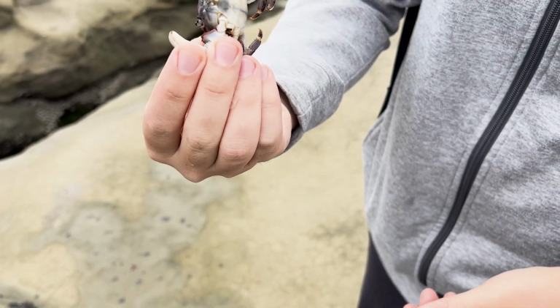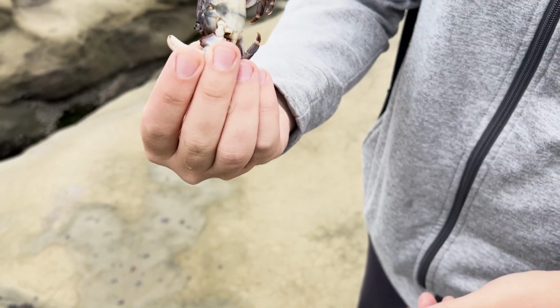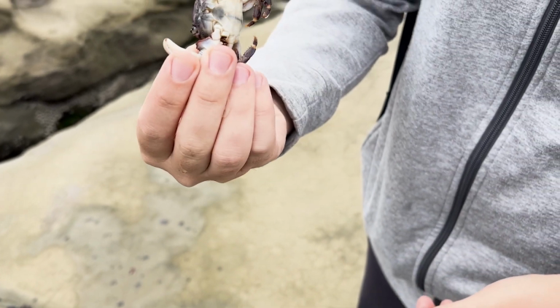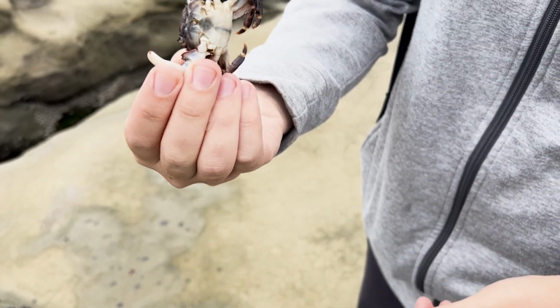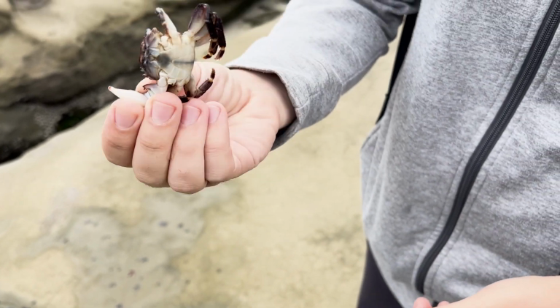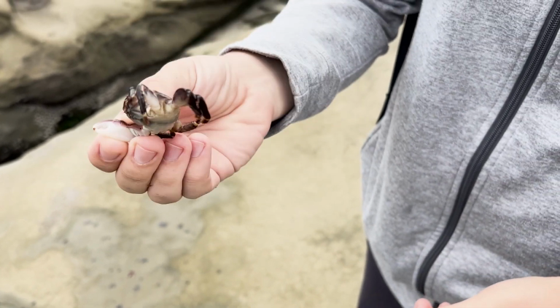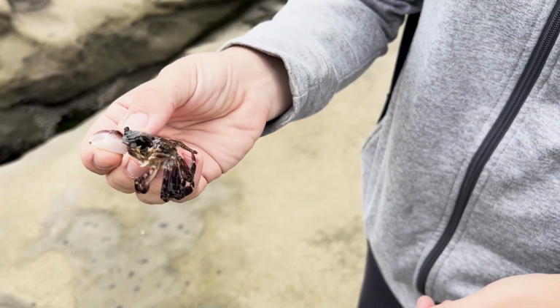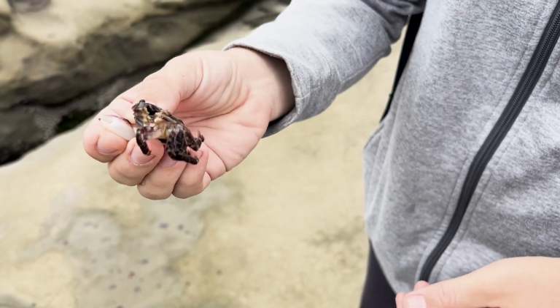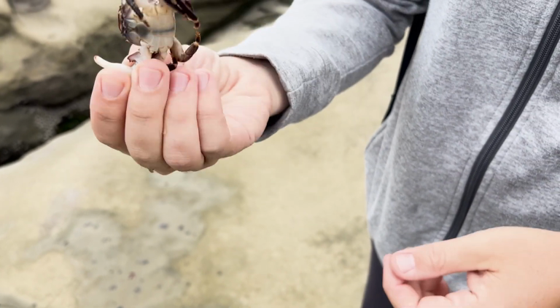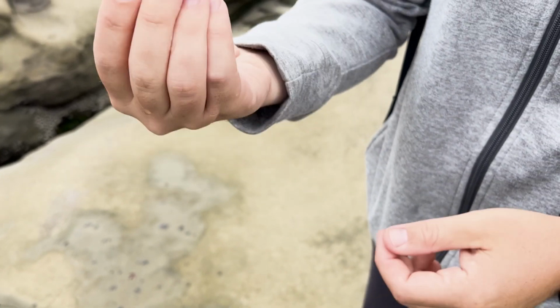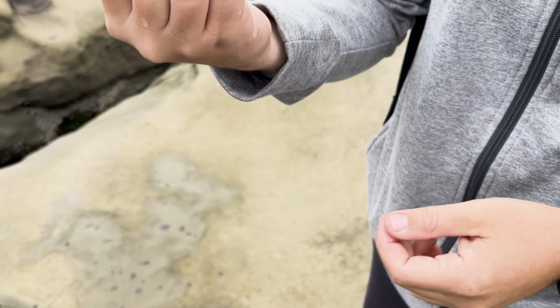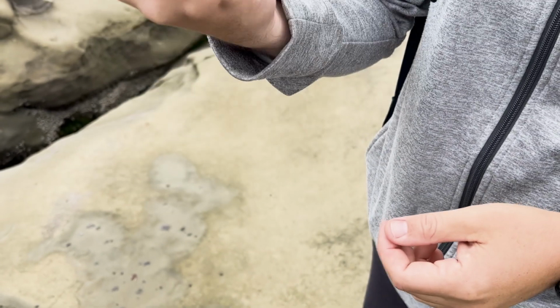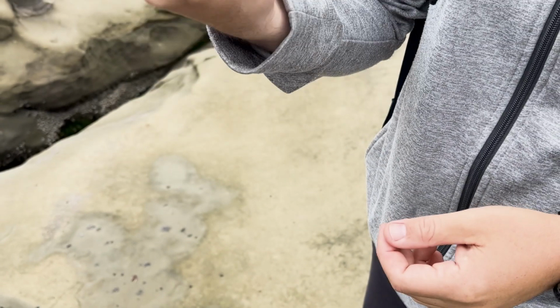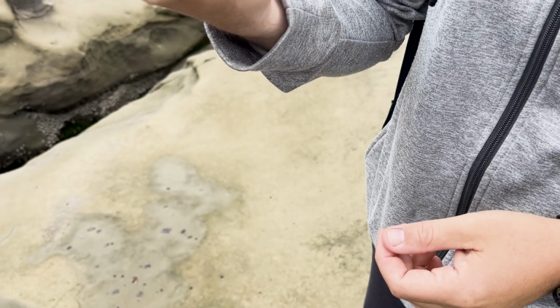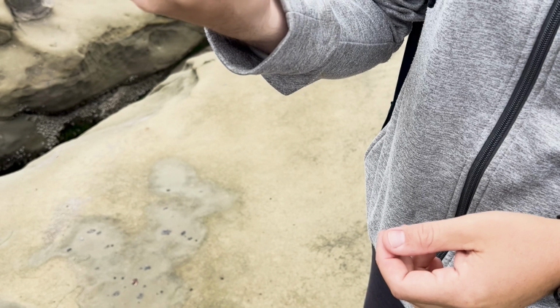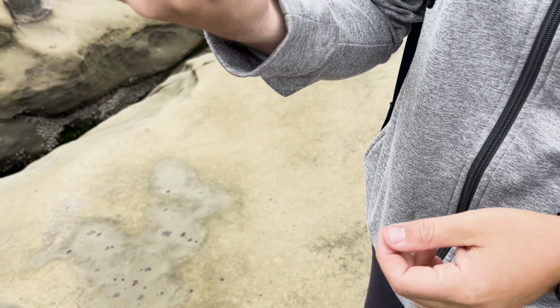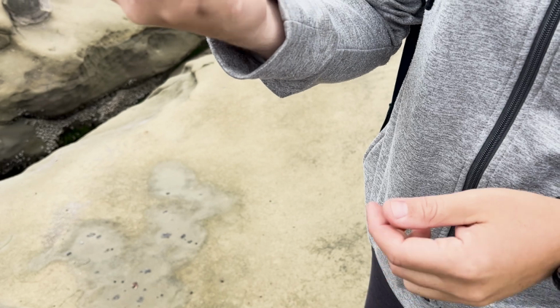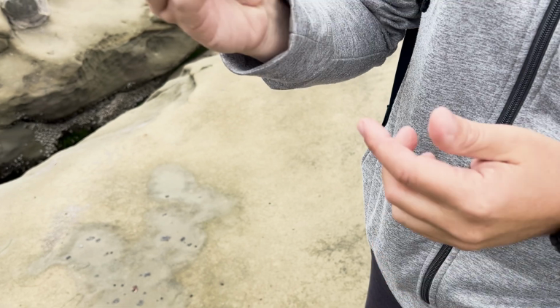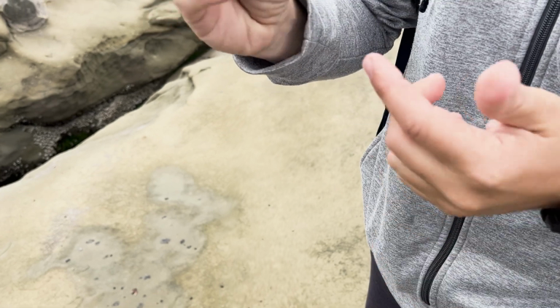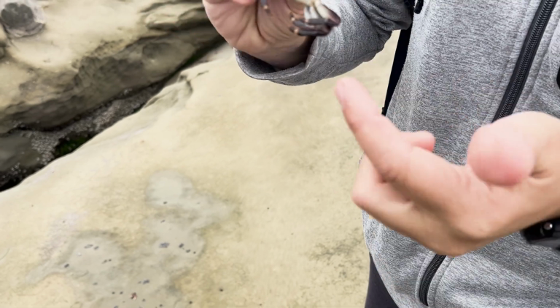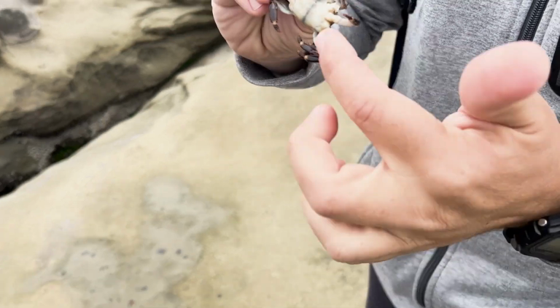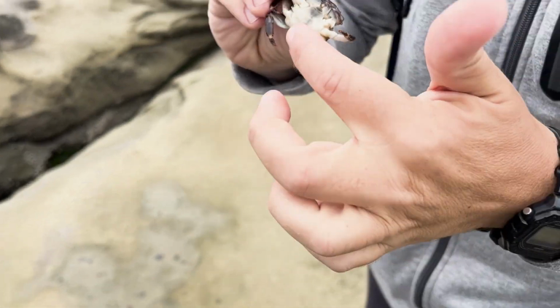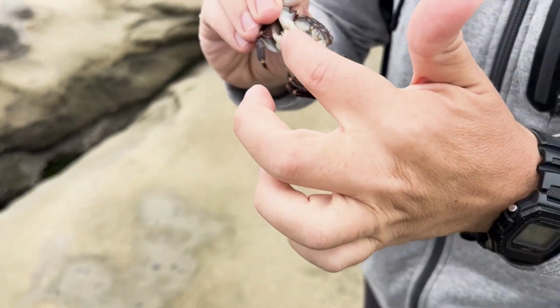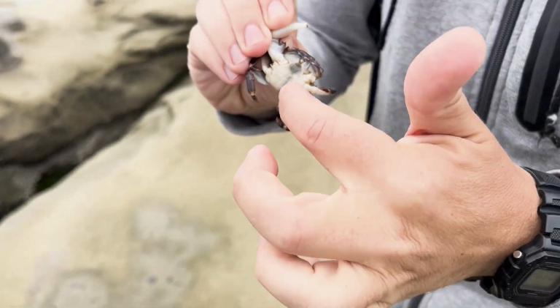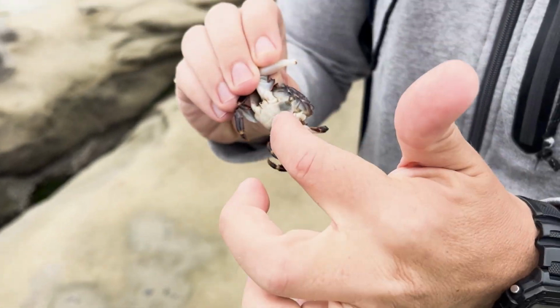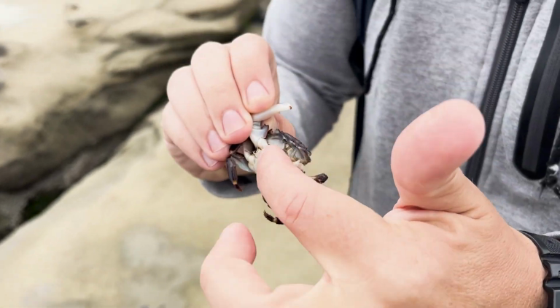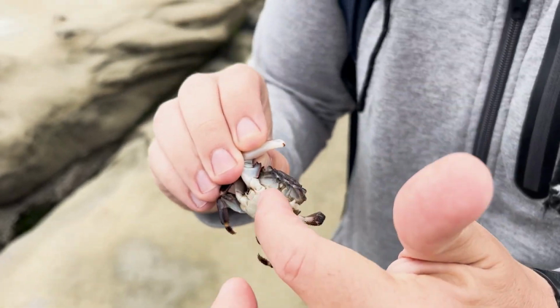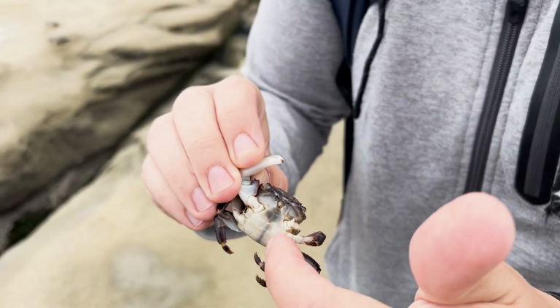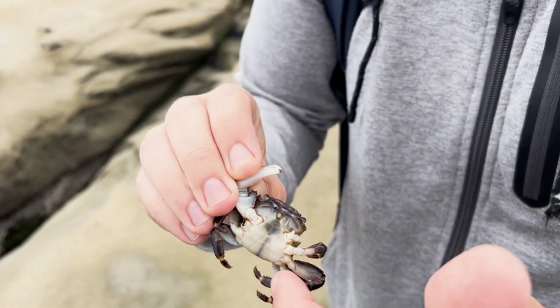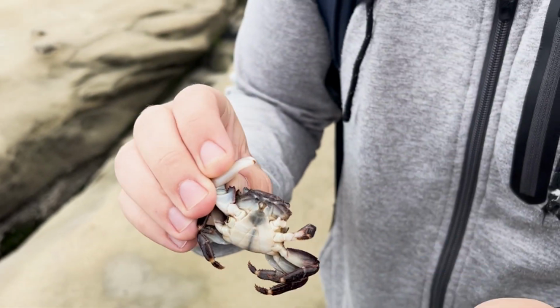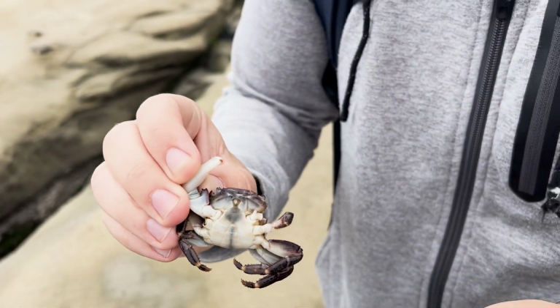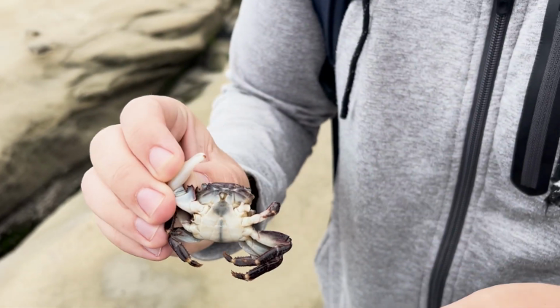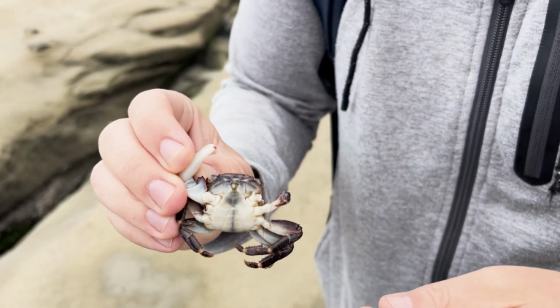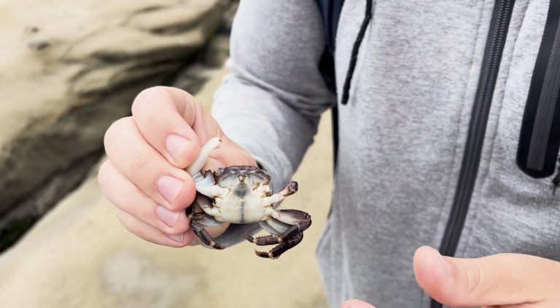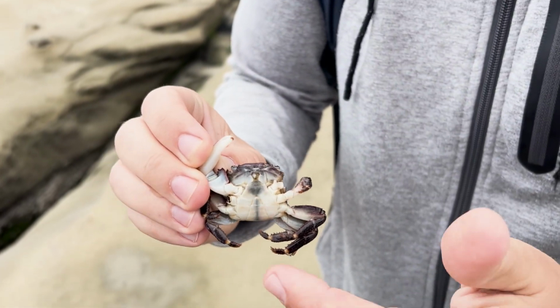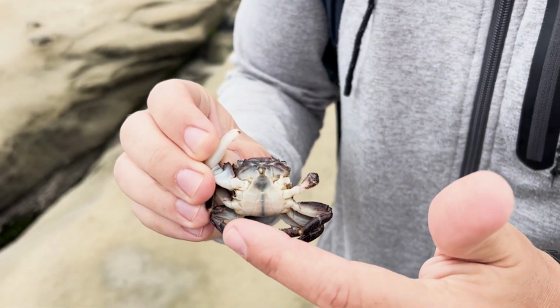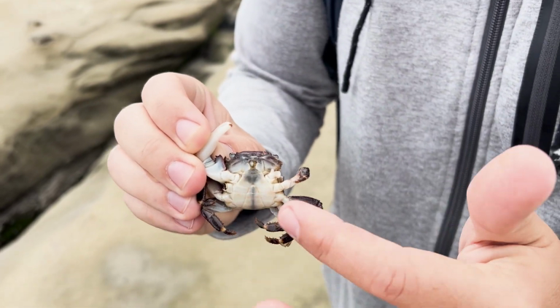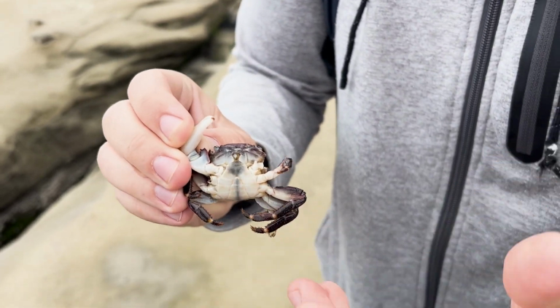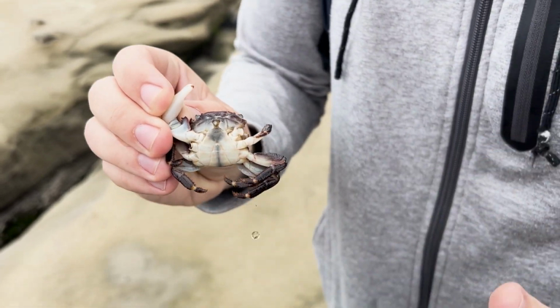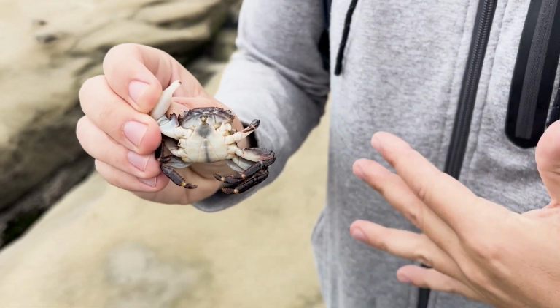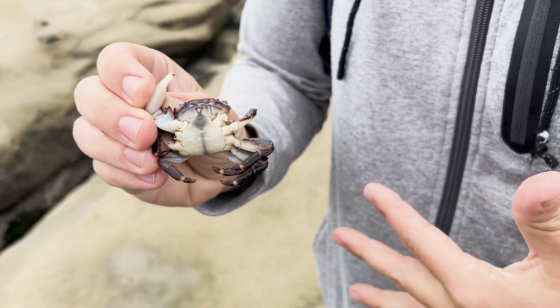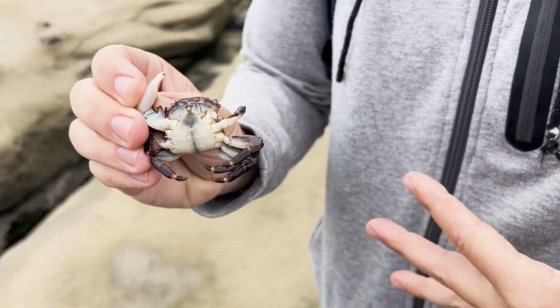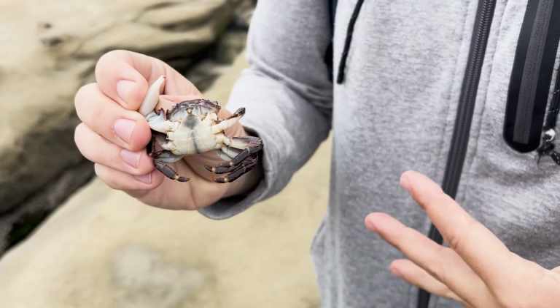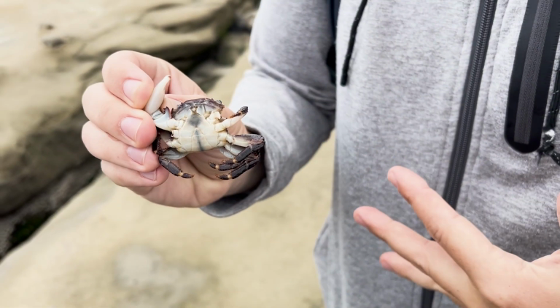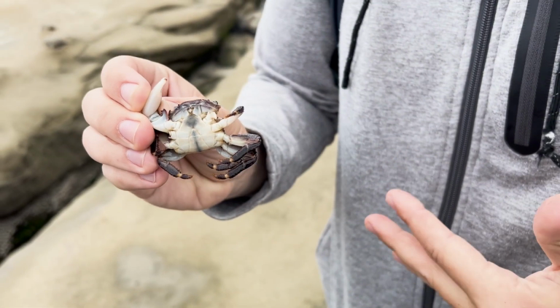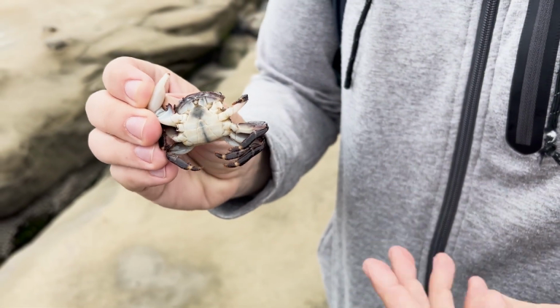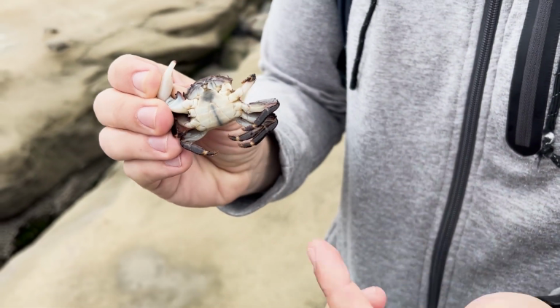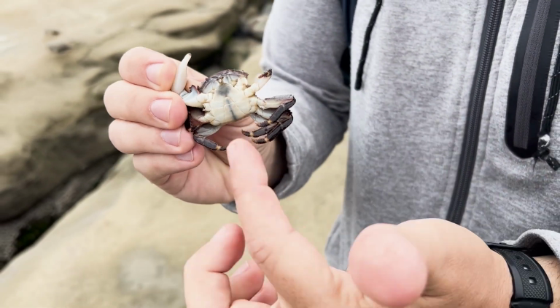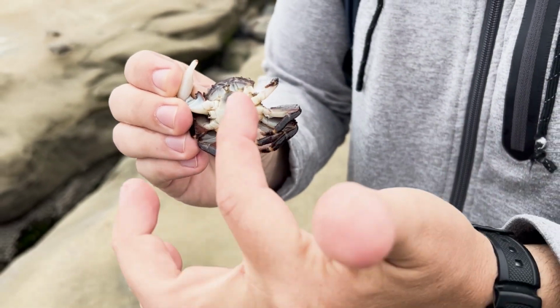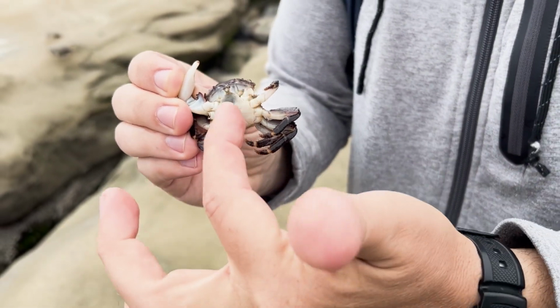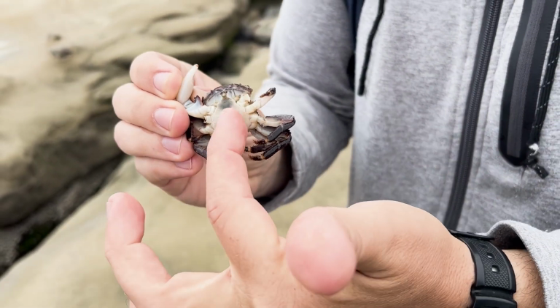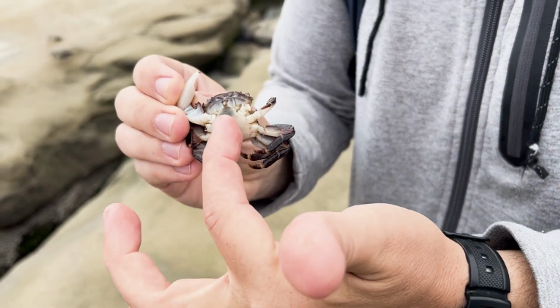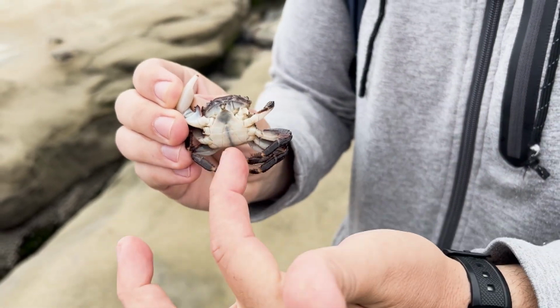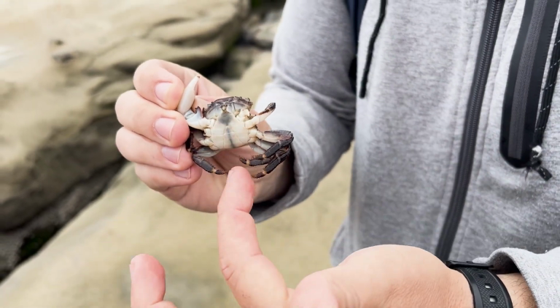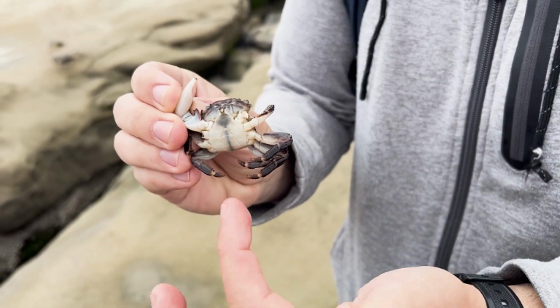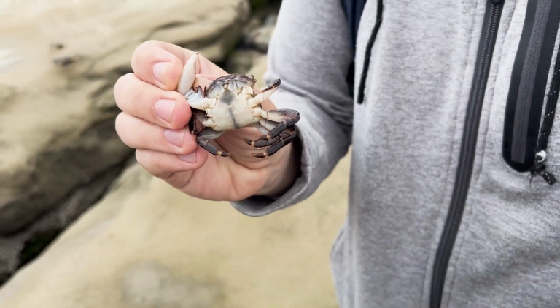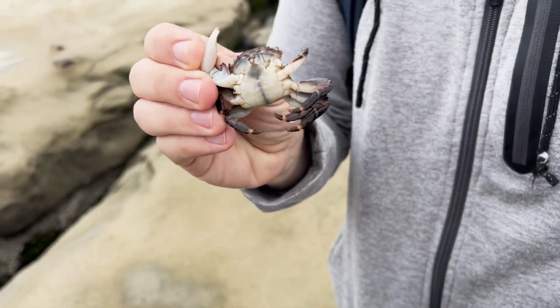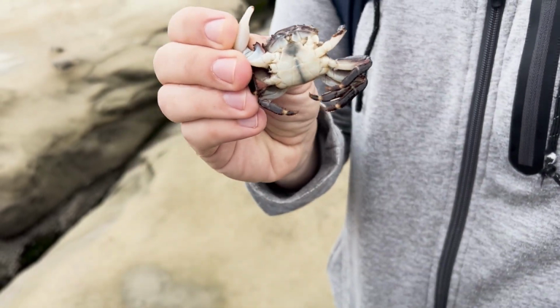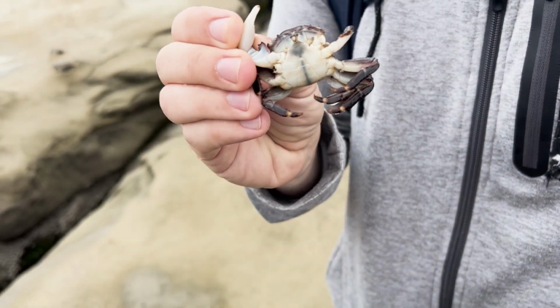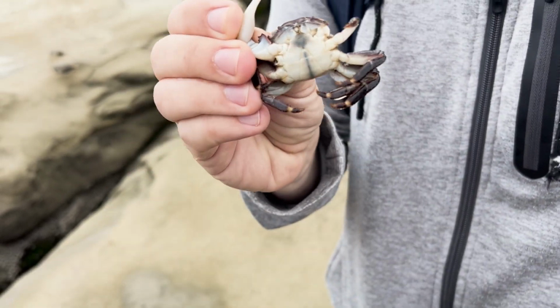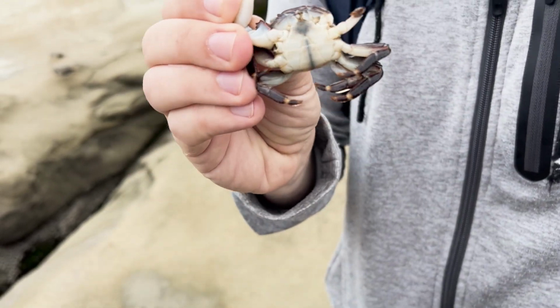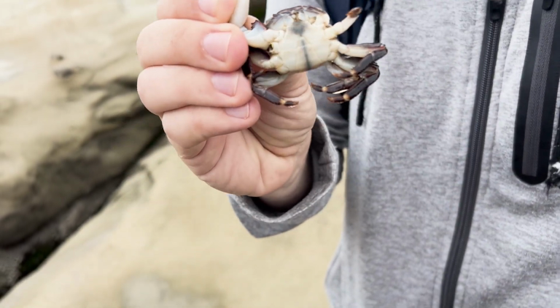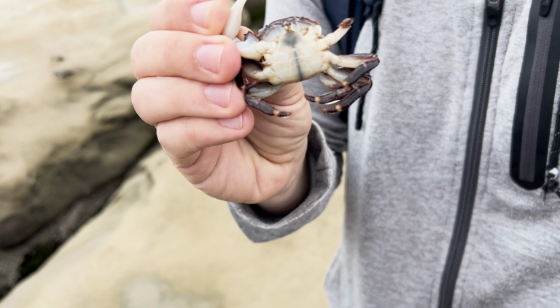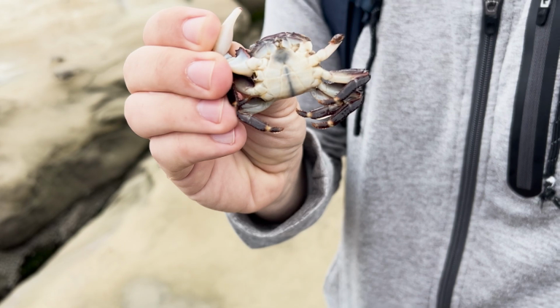Another striped shore crab — this was probably a female. She has a big apron right there. The bigger apron holds more eggs. The males have more of just a line down the middle.